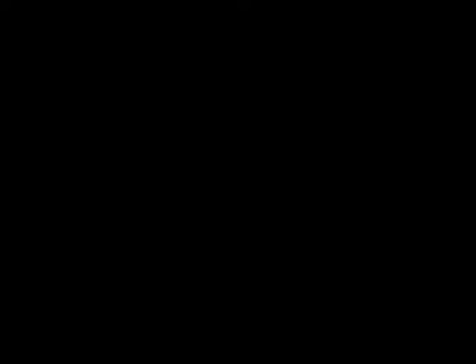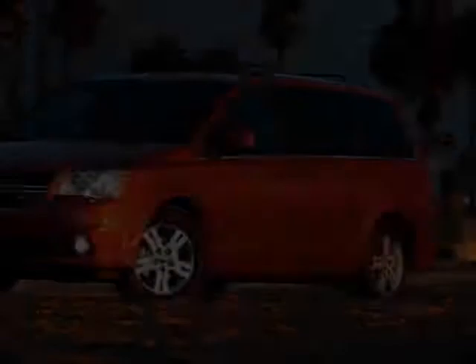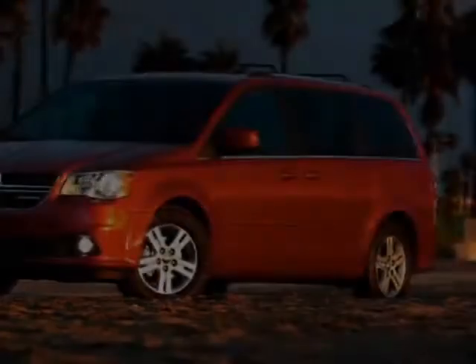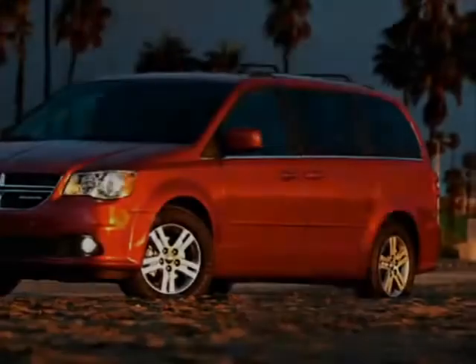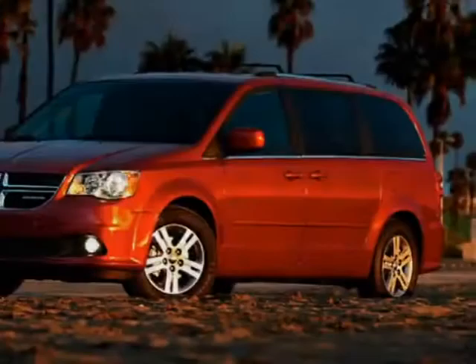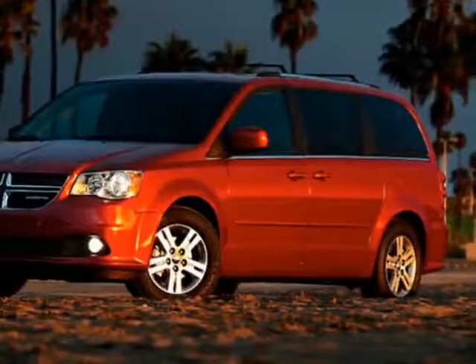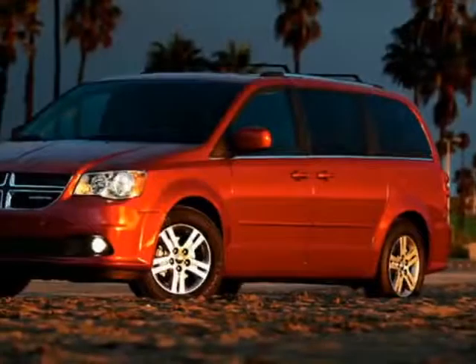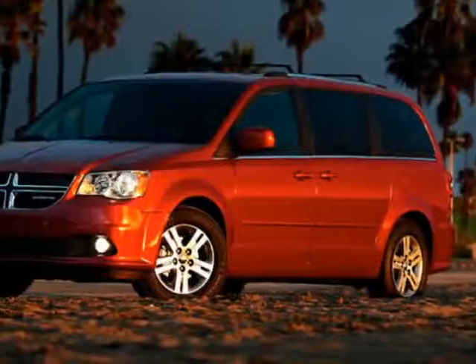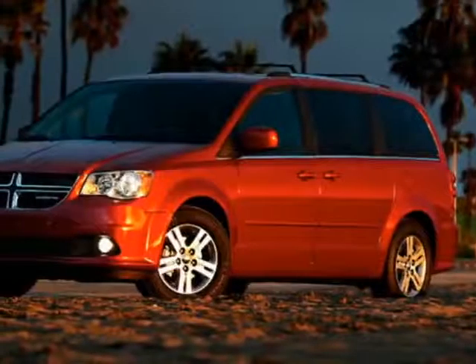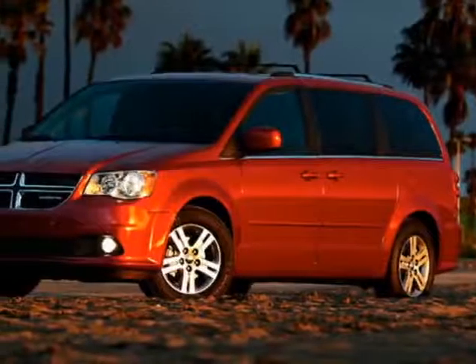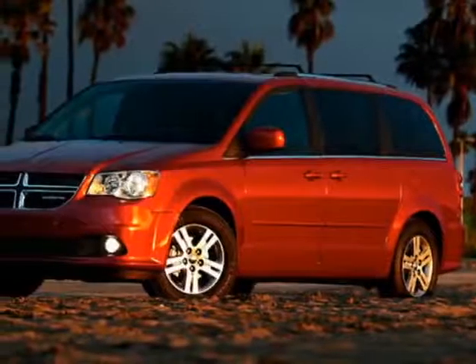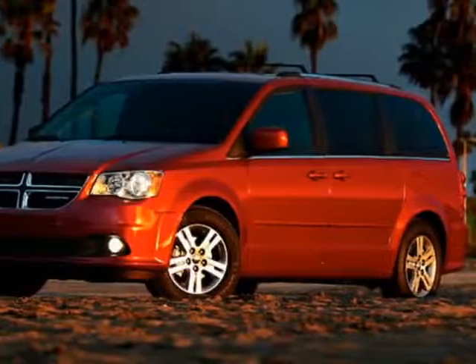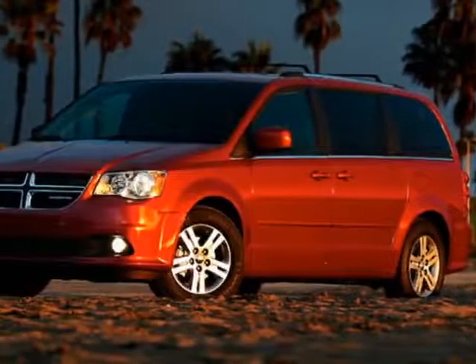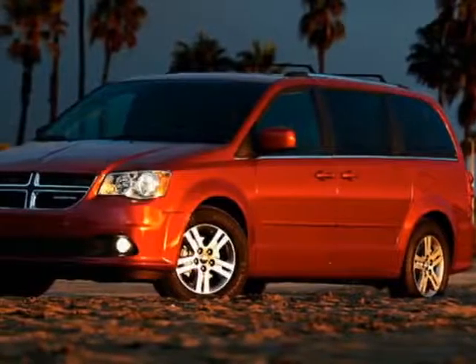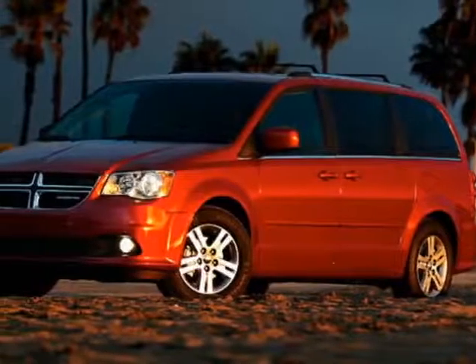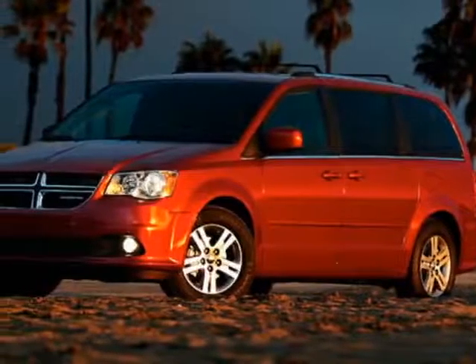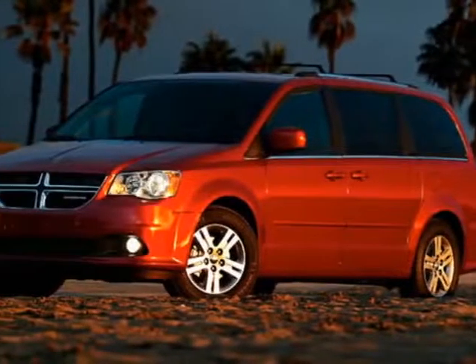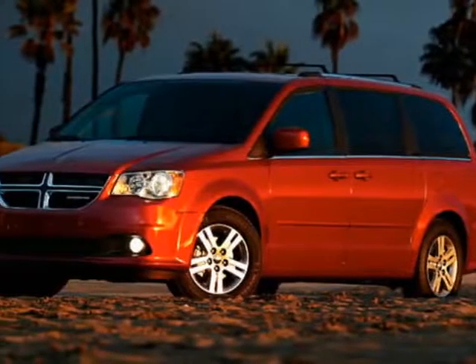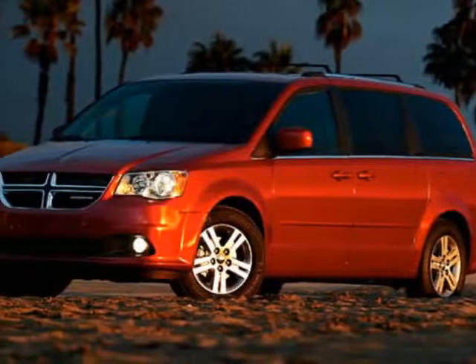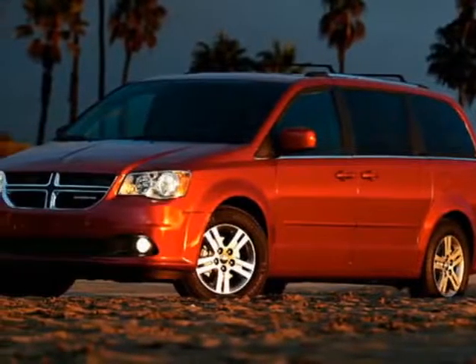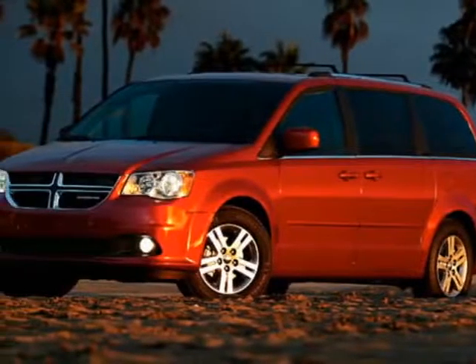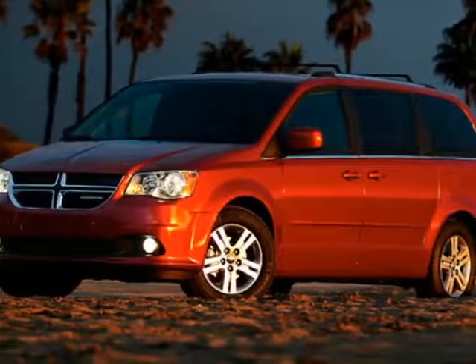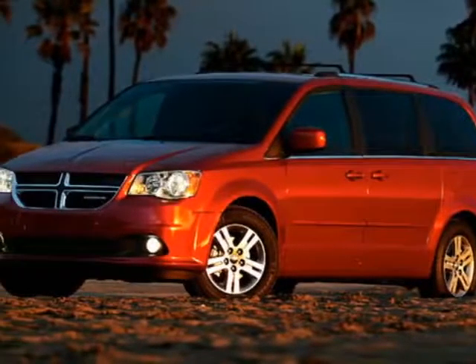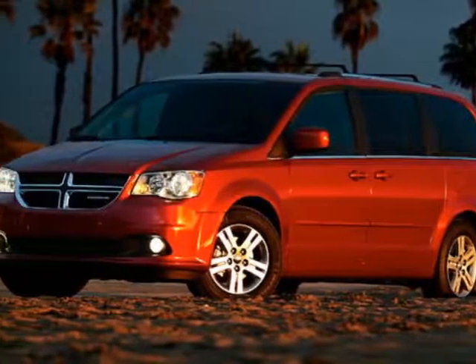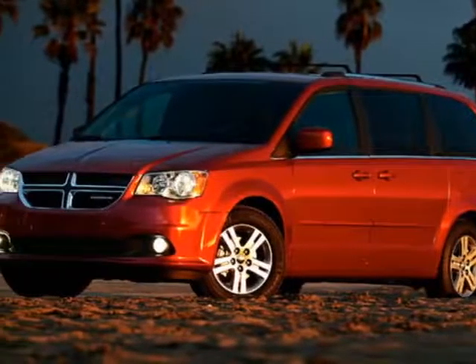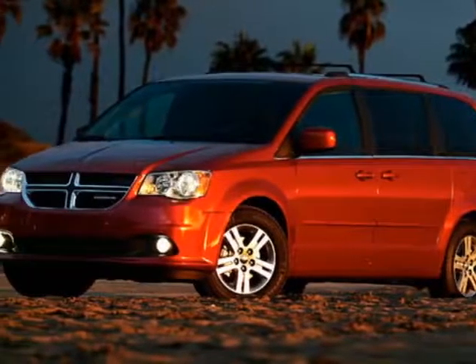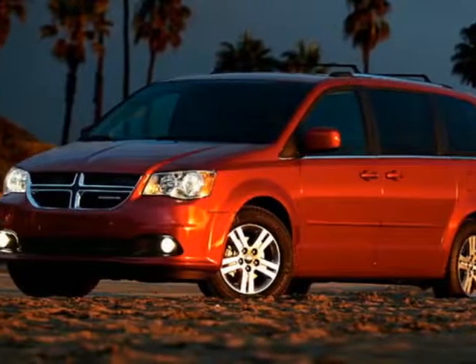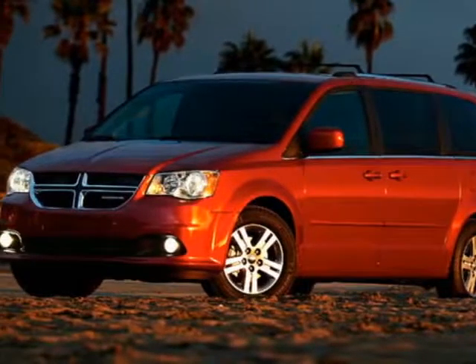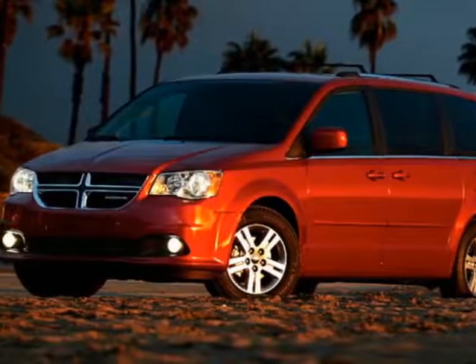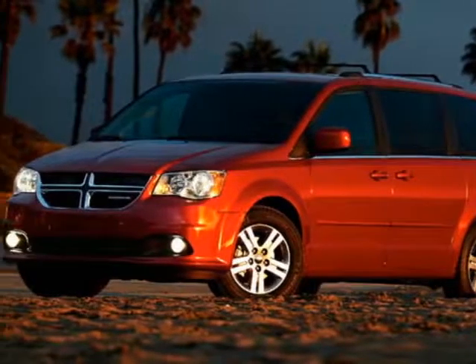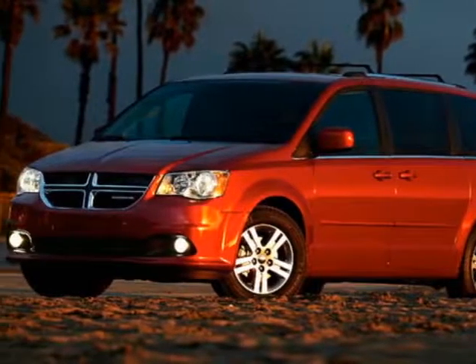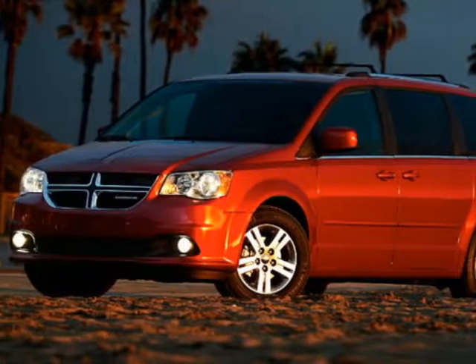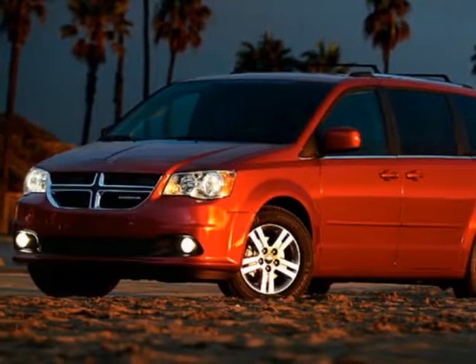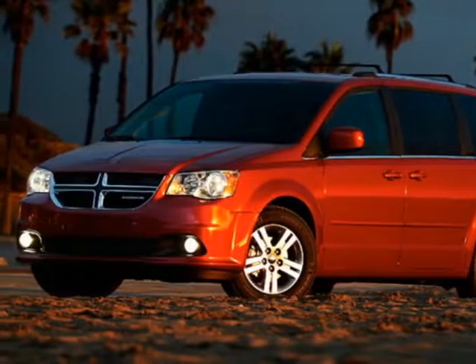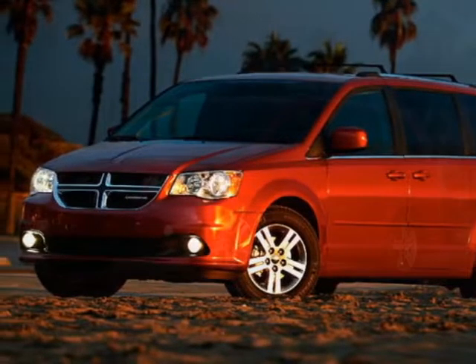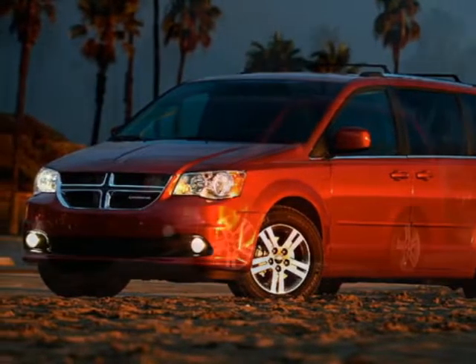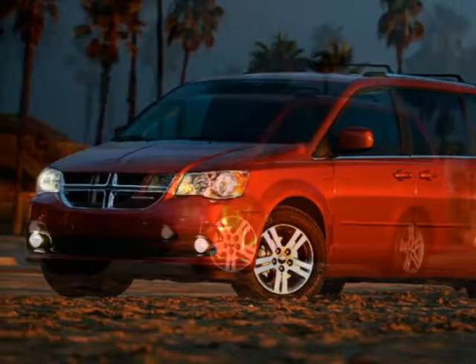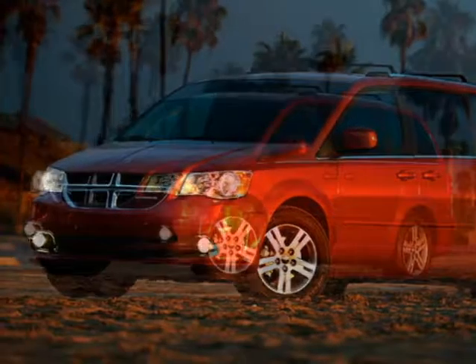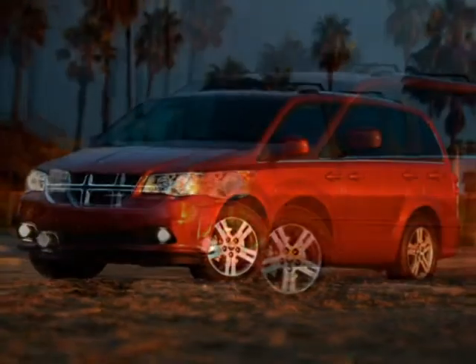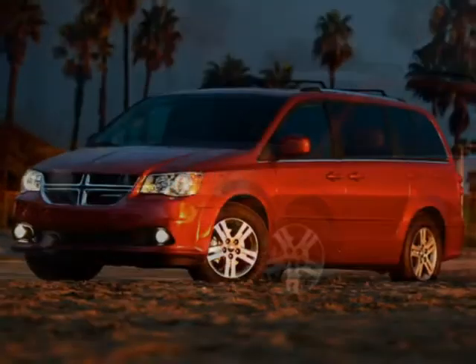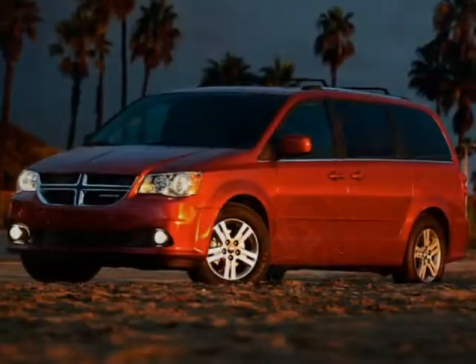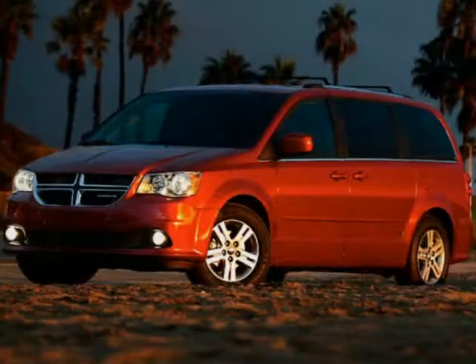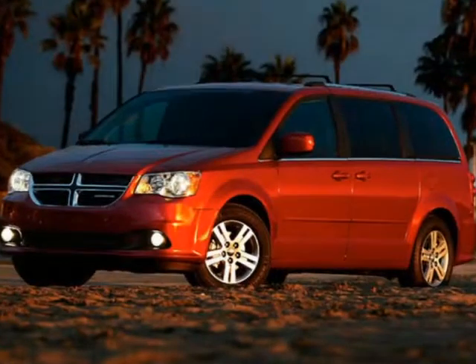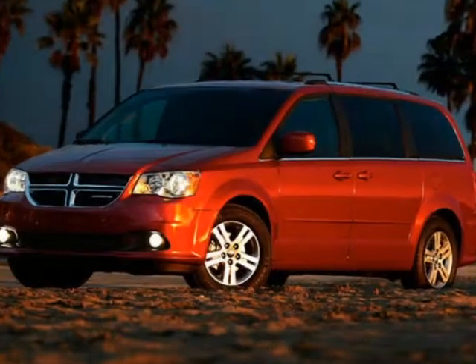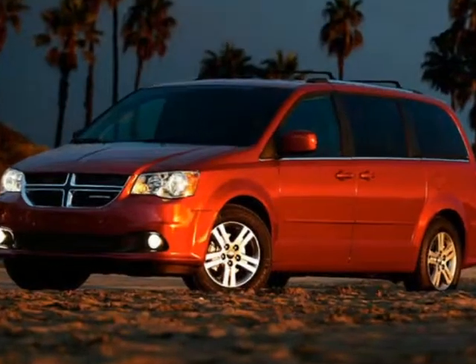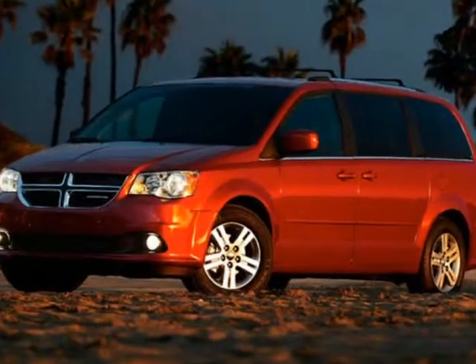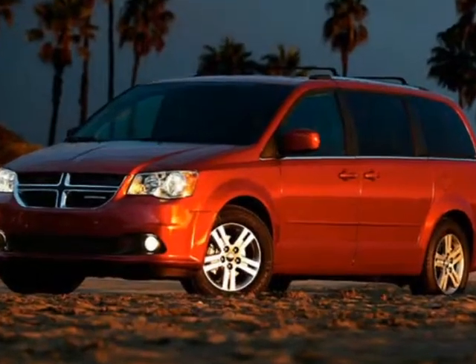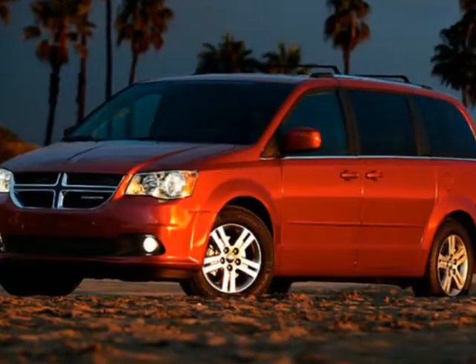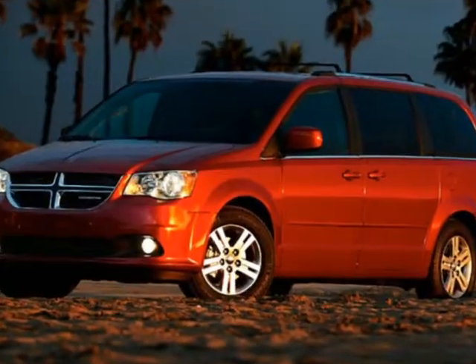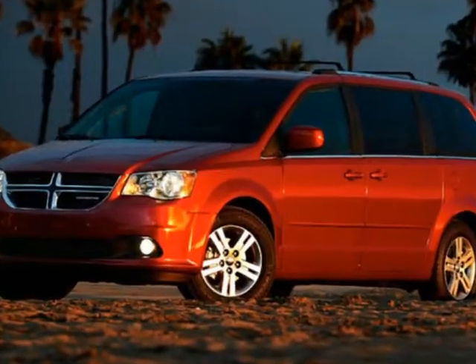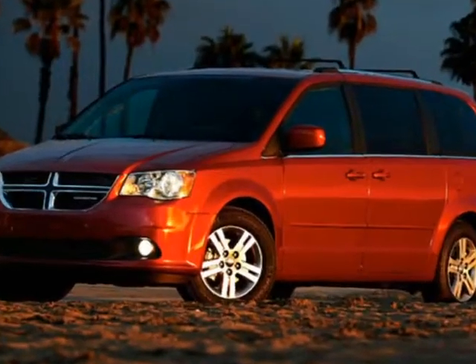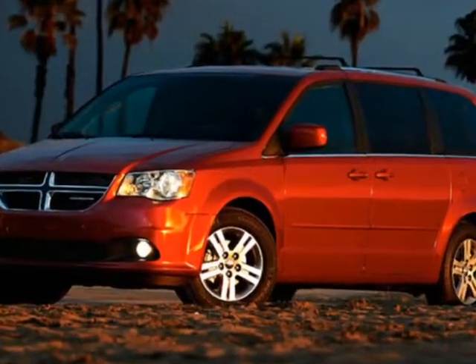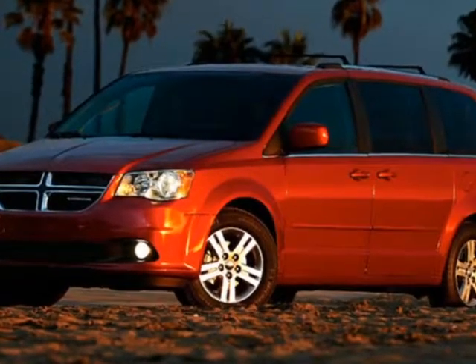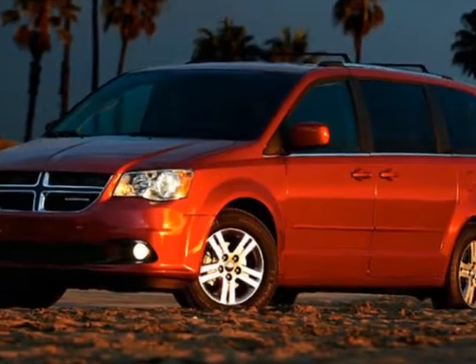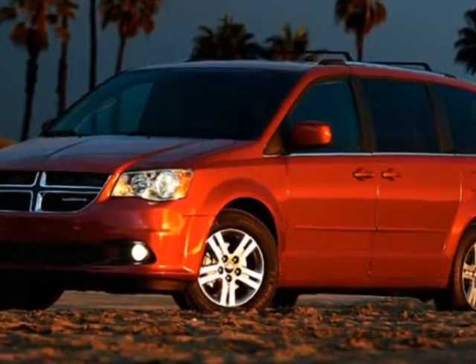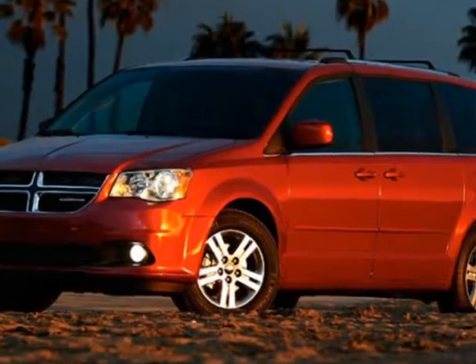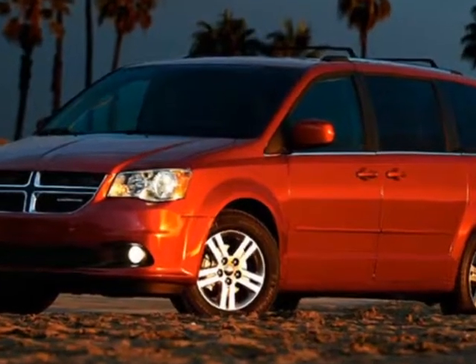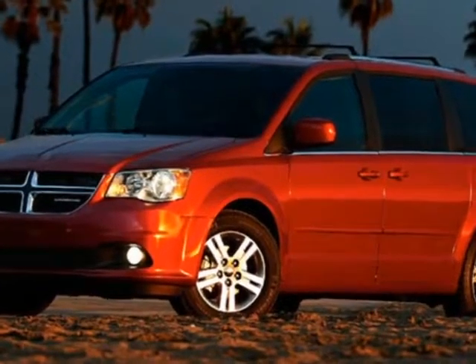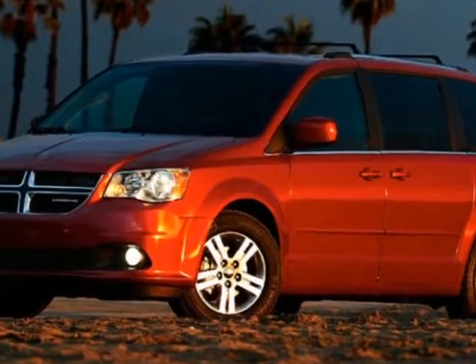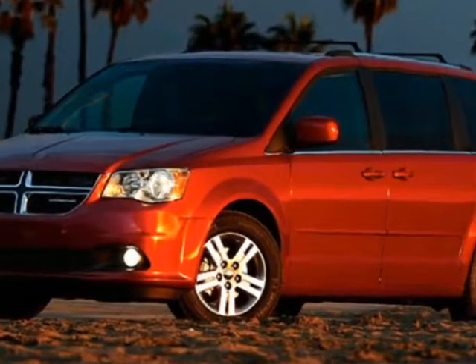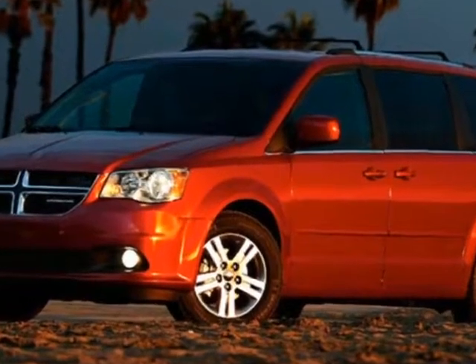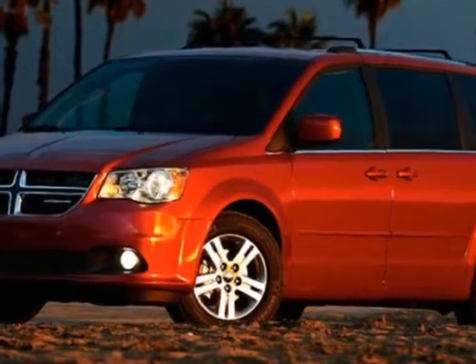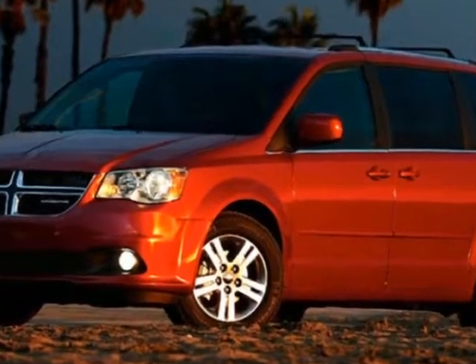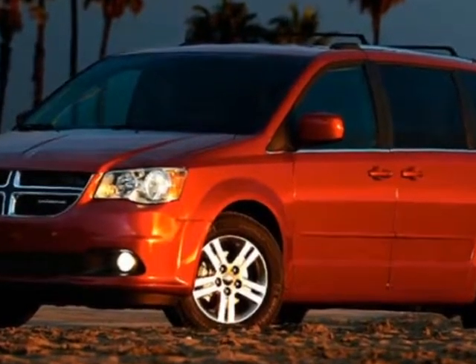Come take a look at this new 2019 Dodge Grand Caravan. For your protection, this vehicle has a full factory warranty.